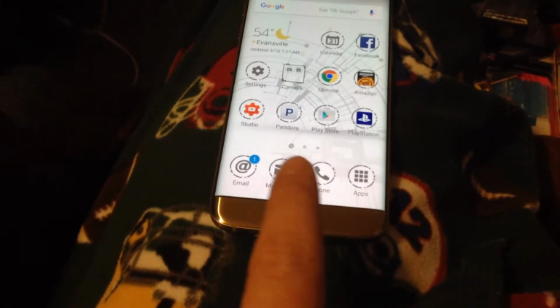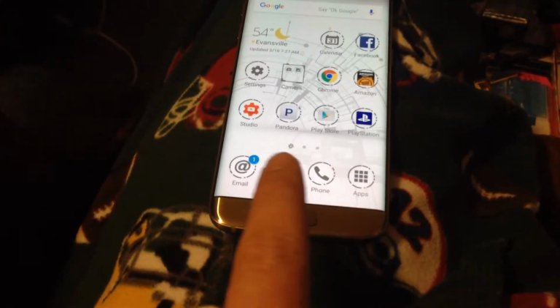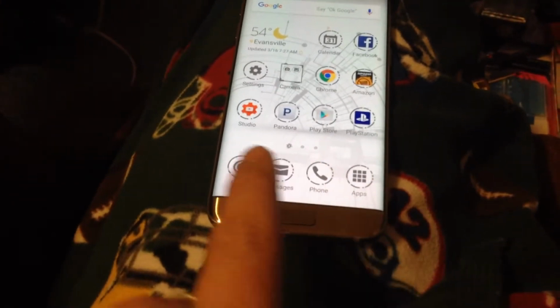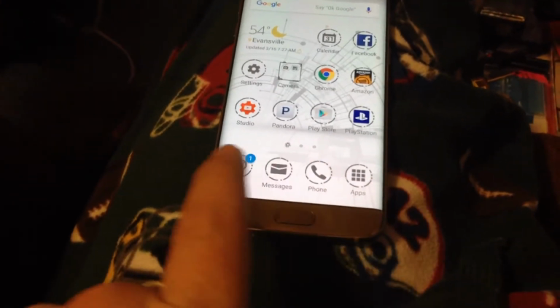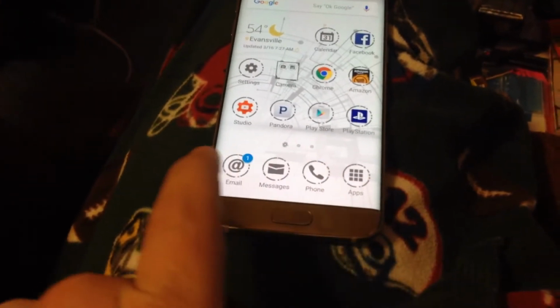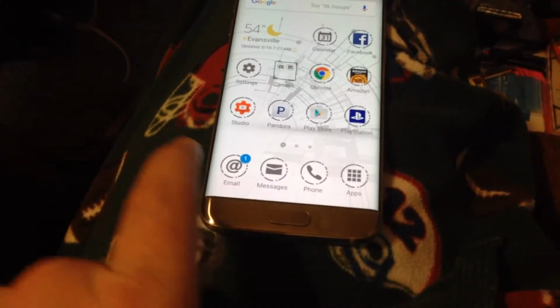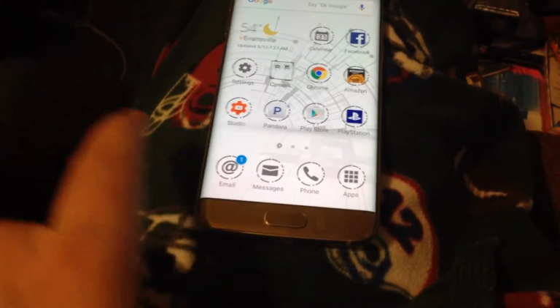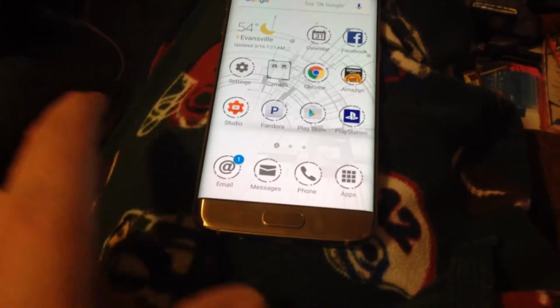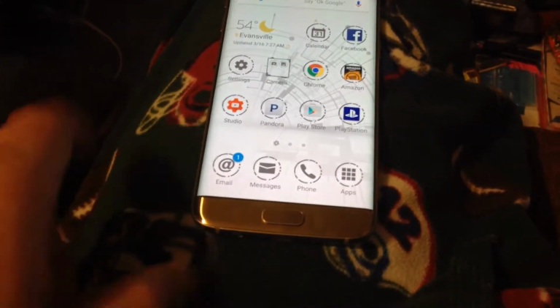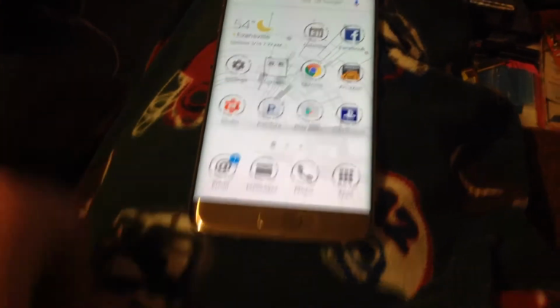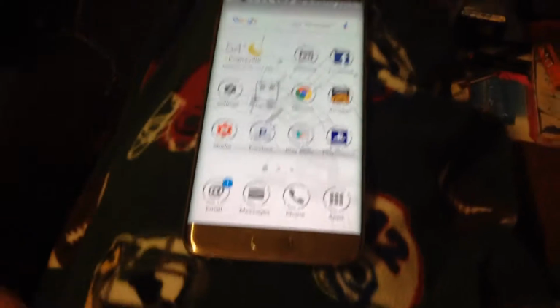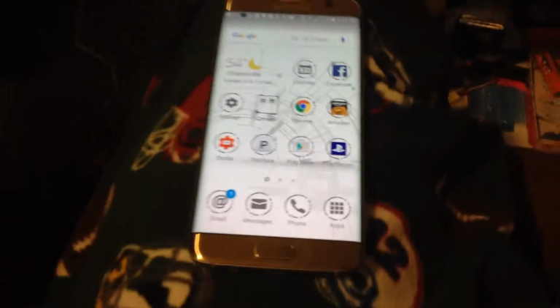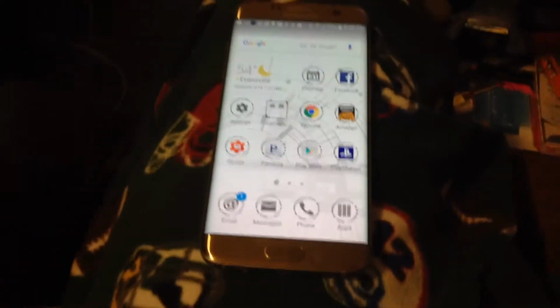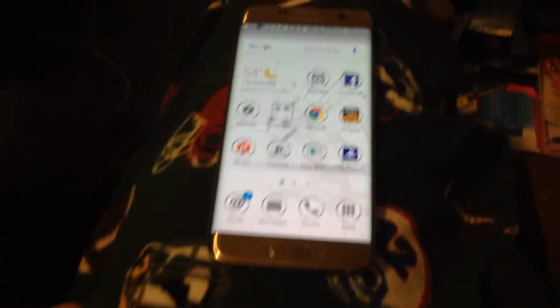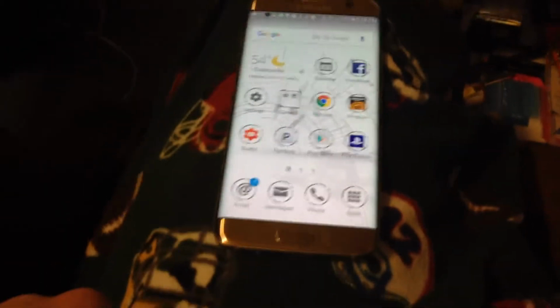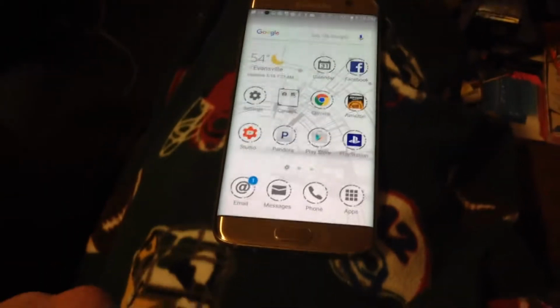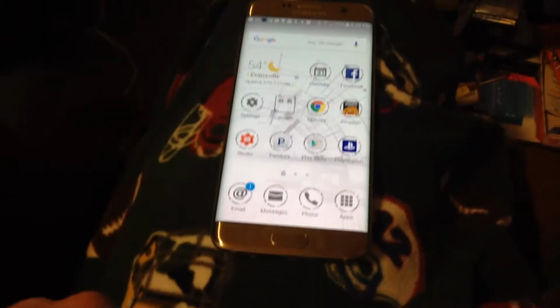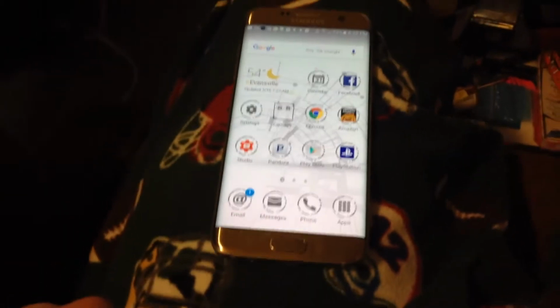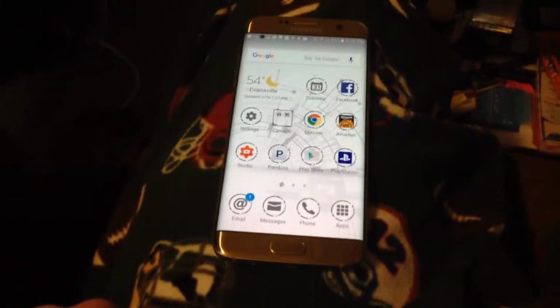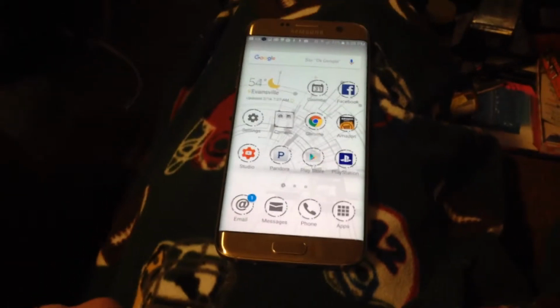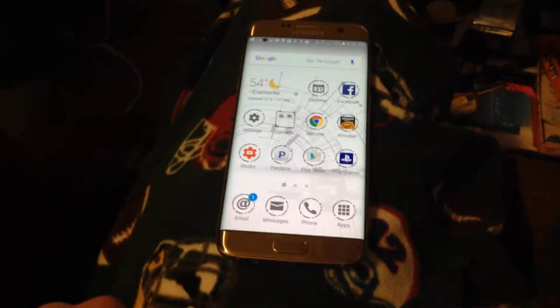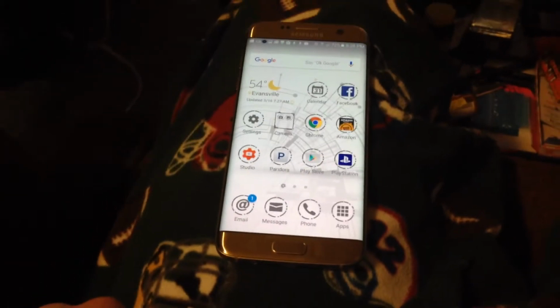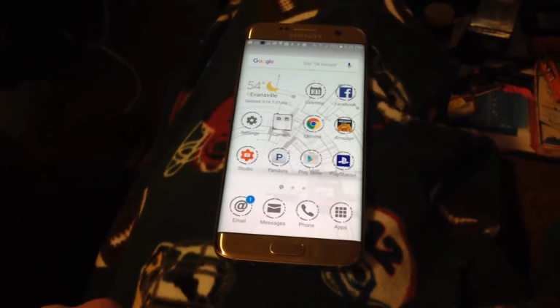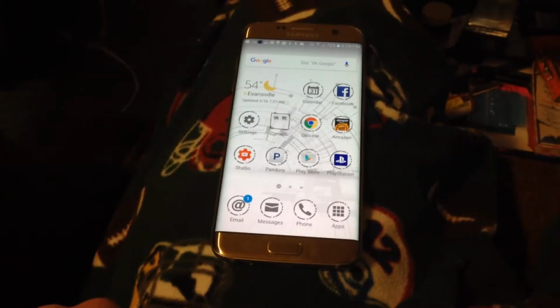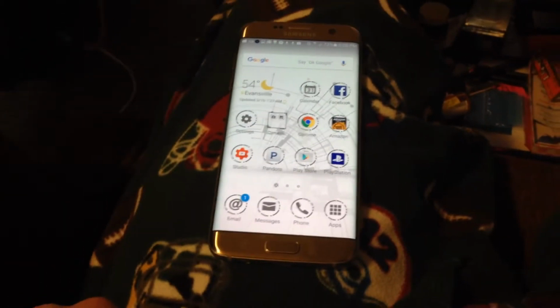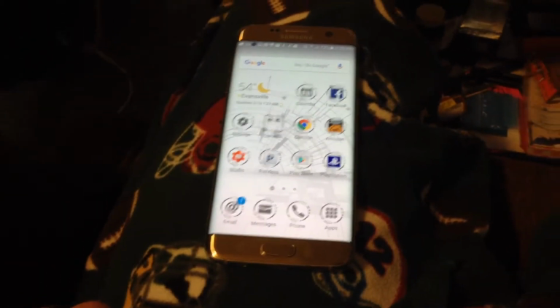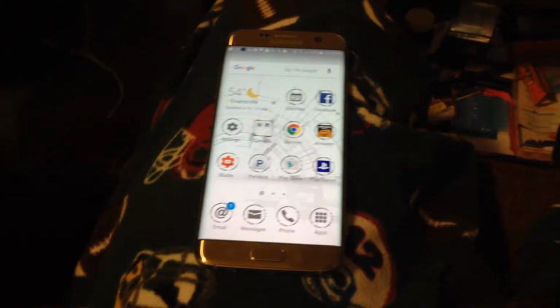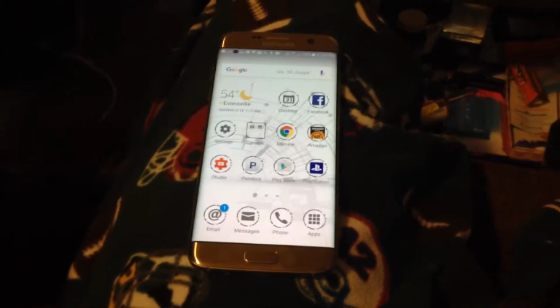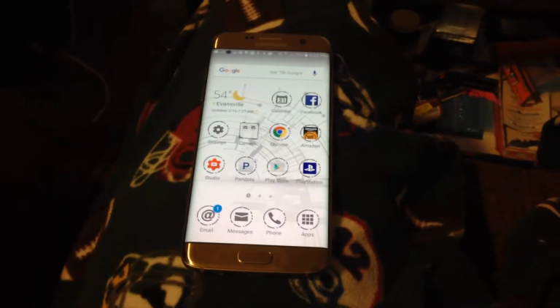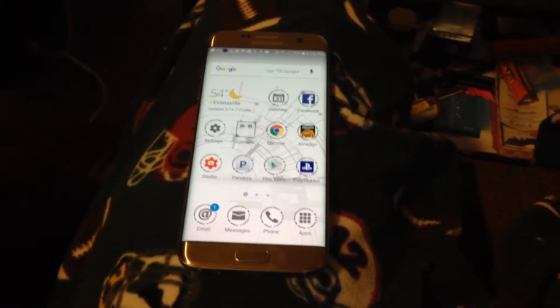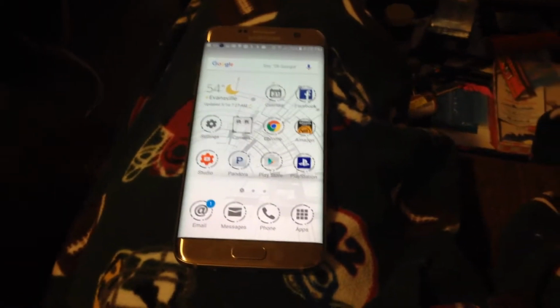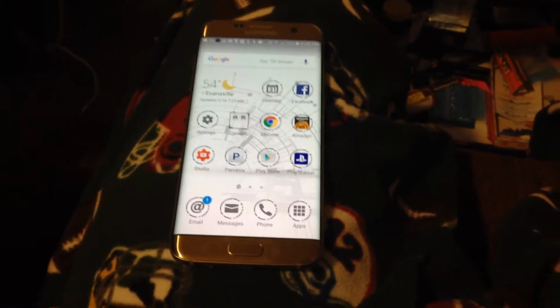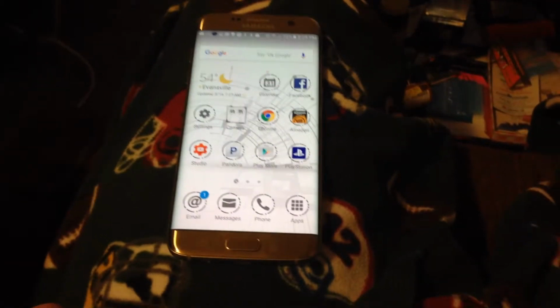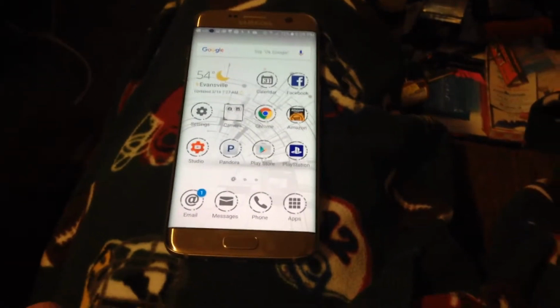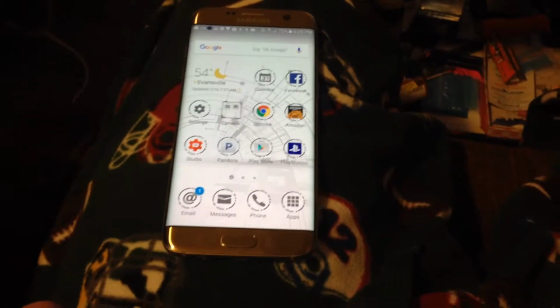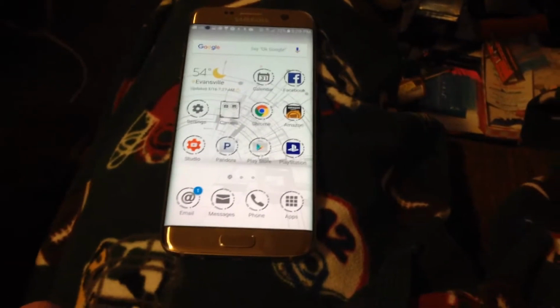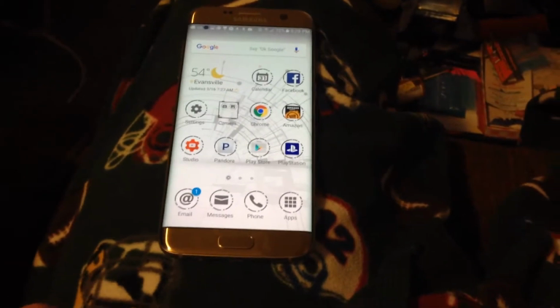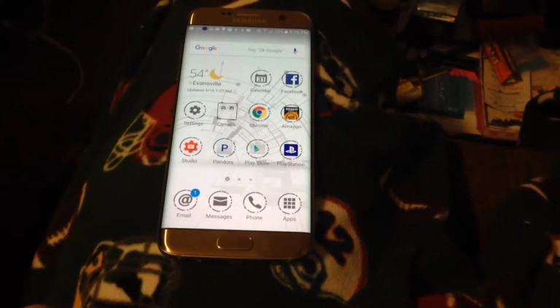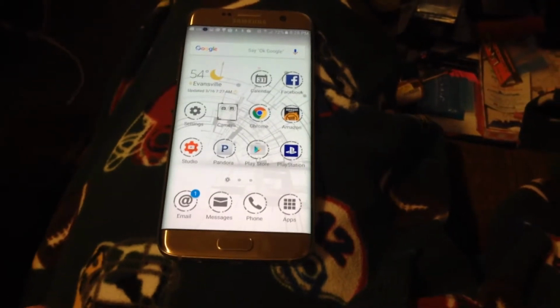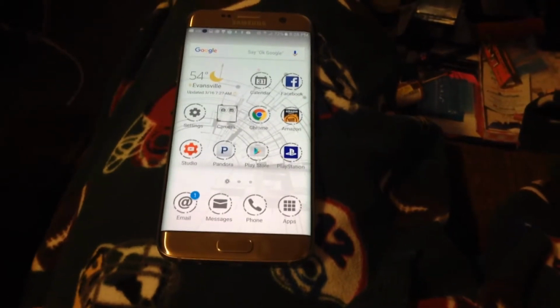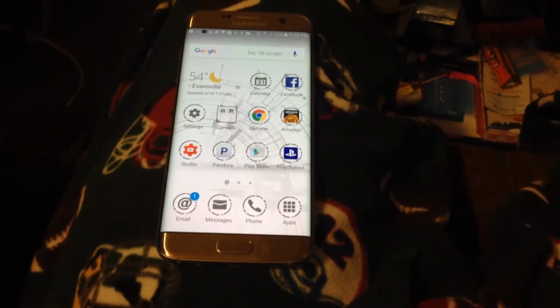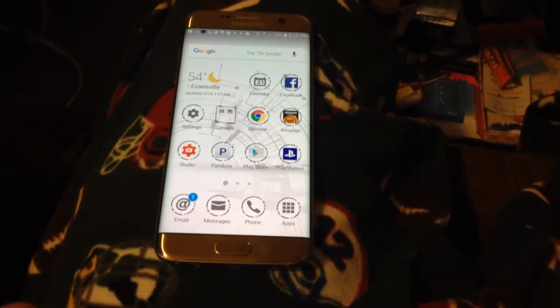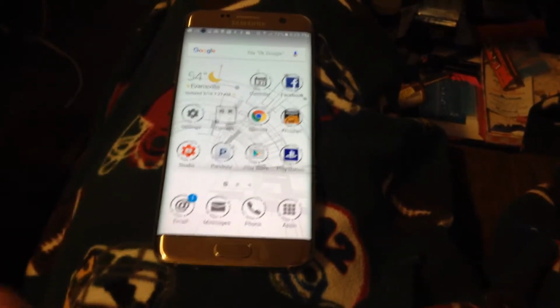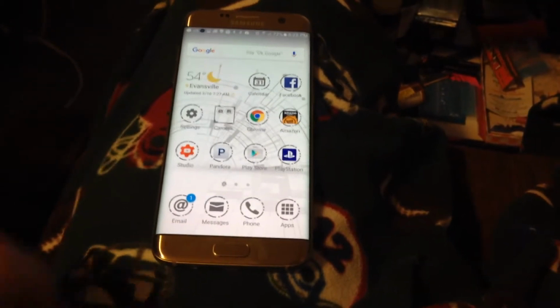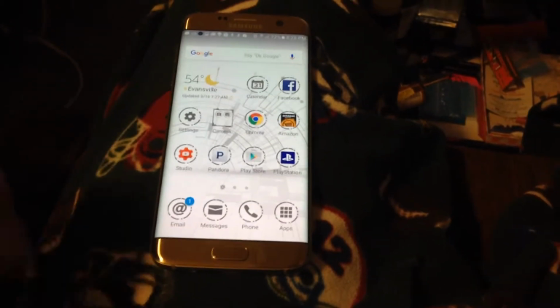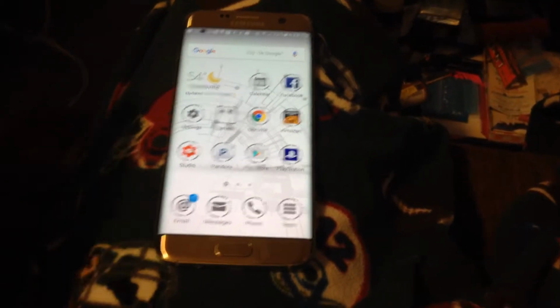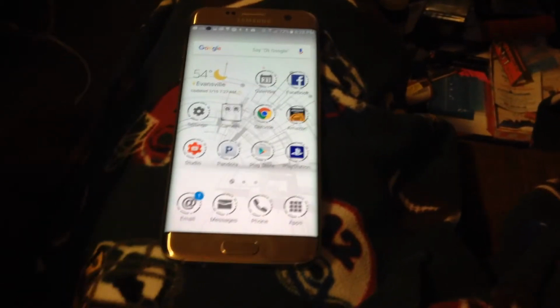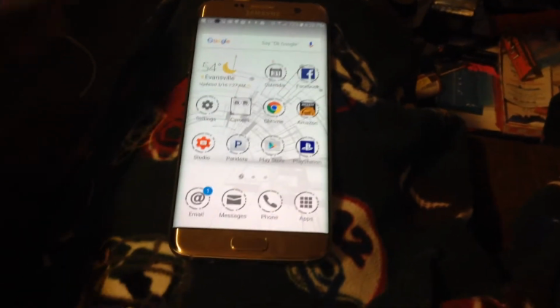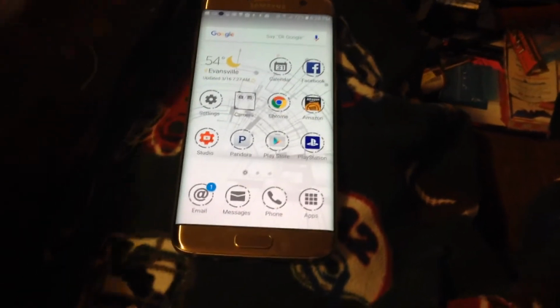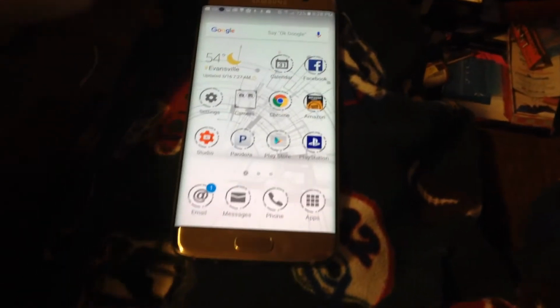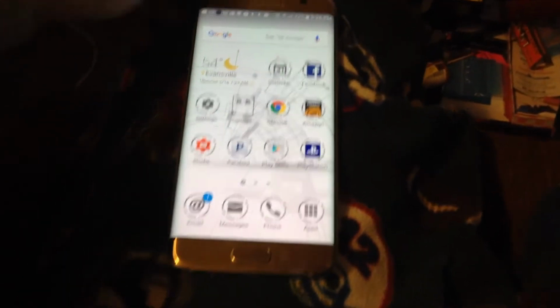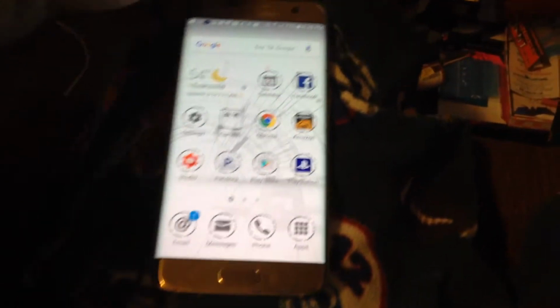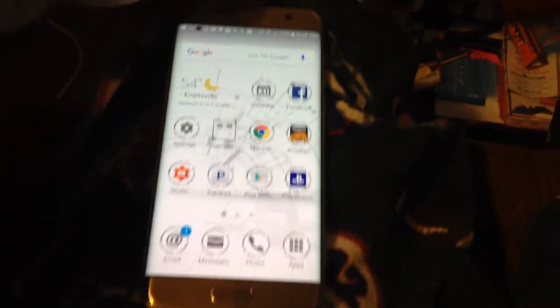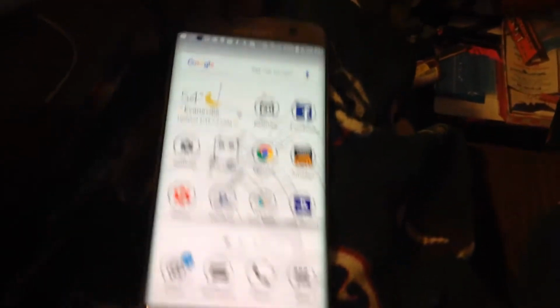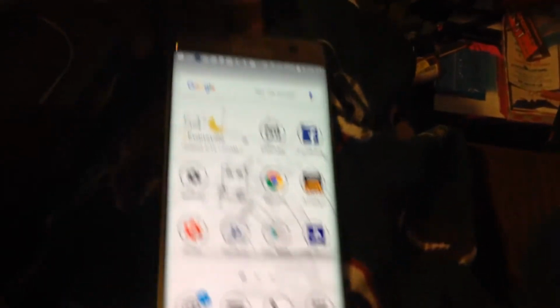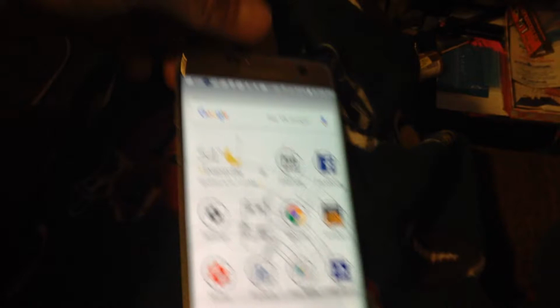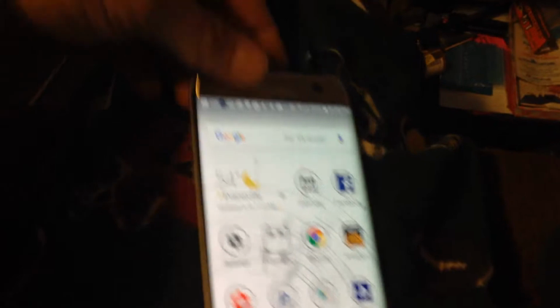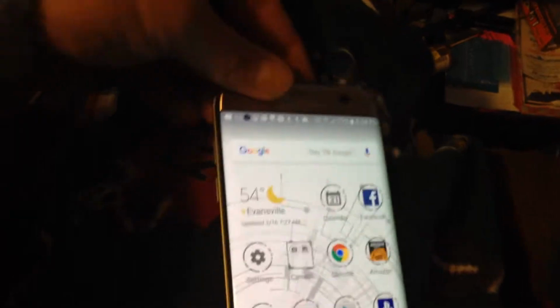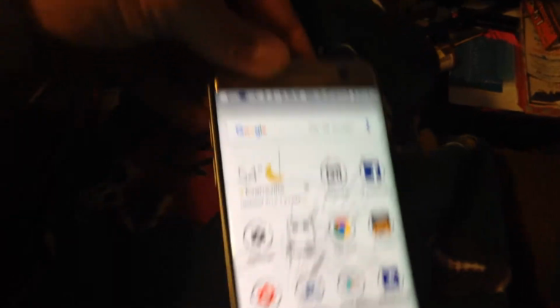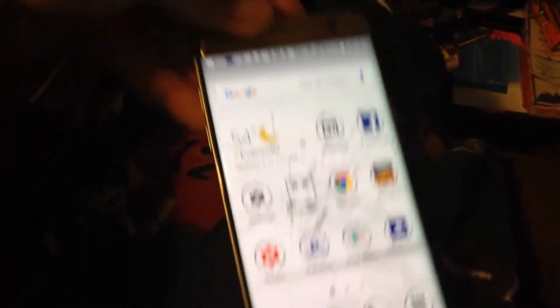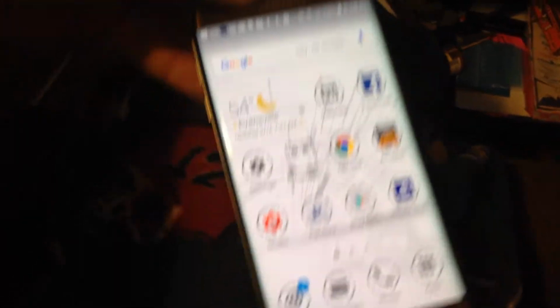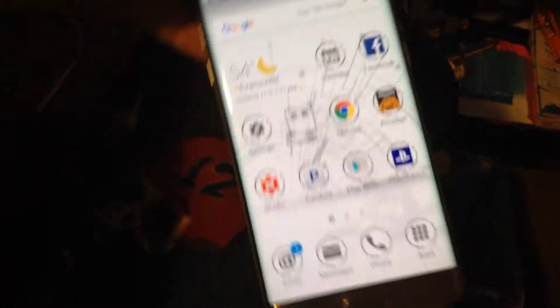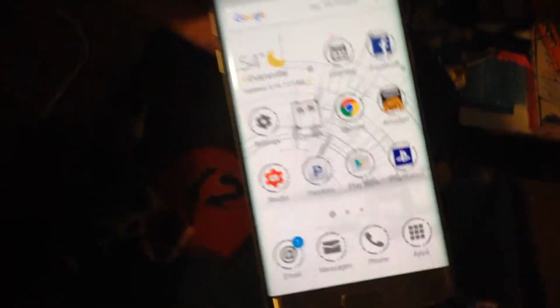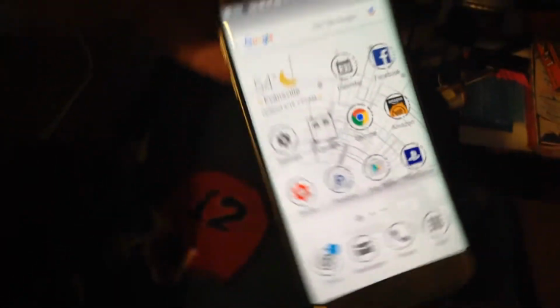Sometimes it'll come up and ask you whether you want to share it, edit it, or crop it. So anyway, I'm going to be doing a series on the S7 since I've got a new one.